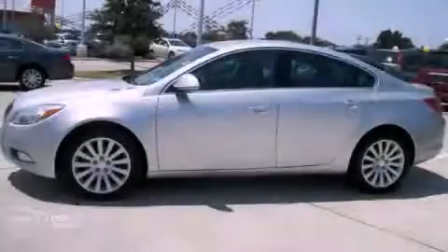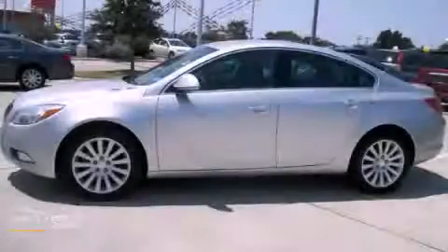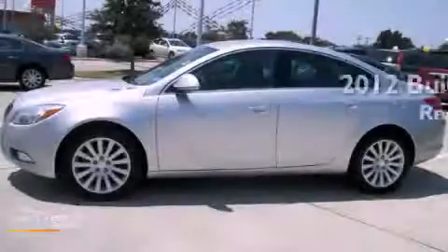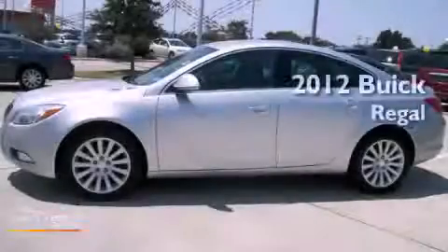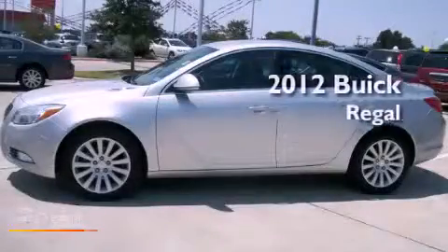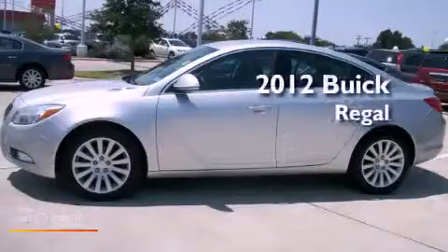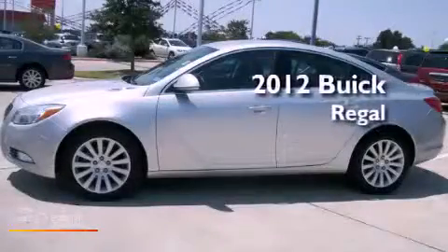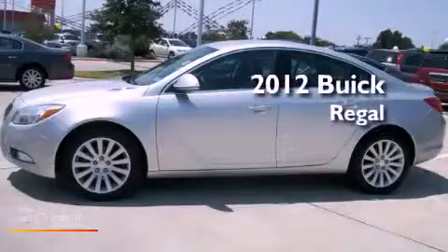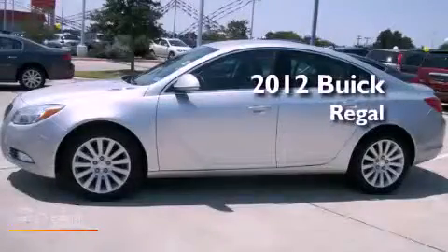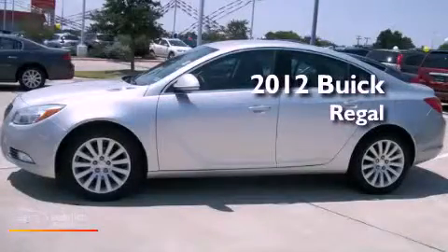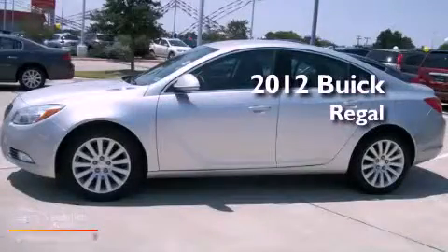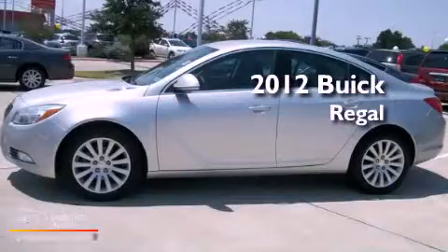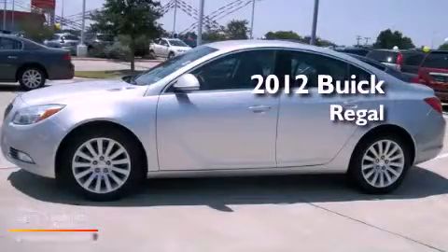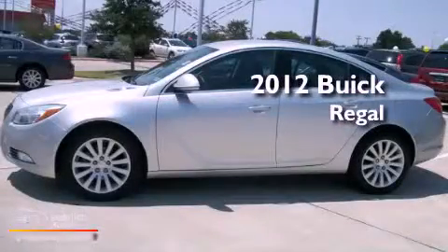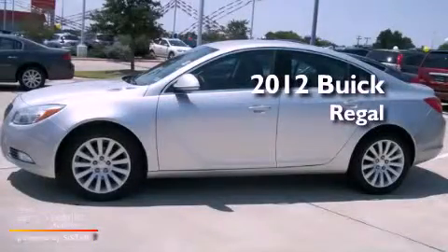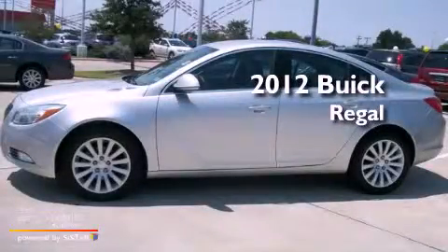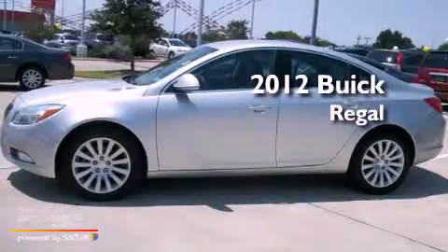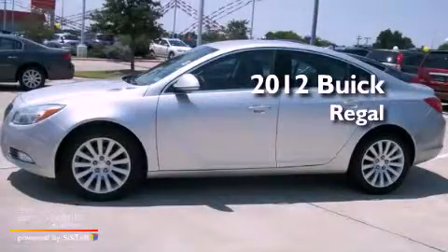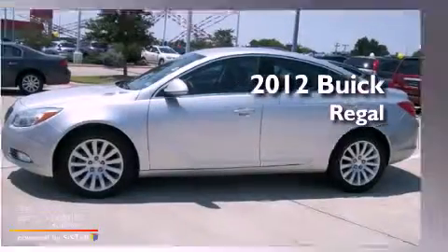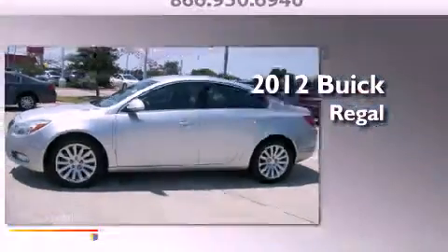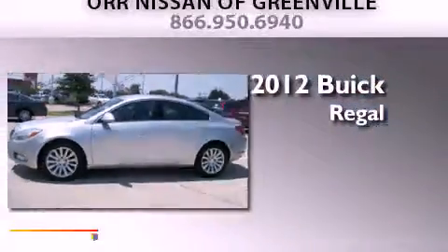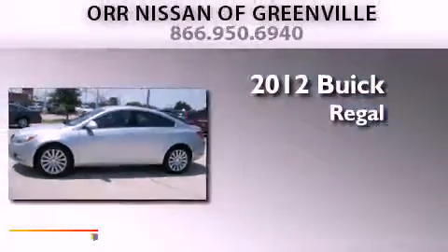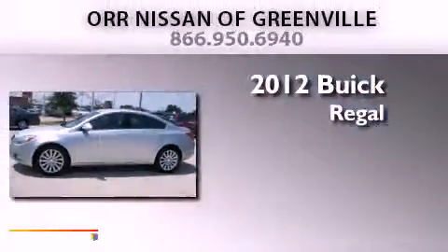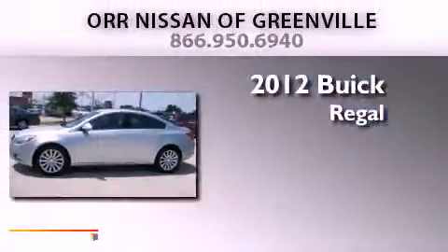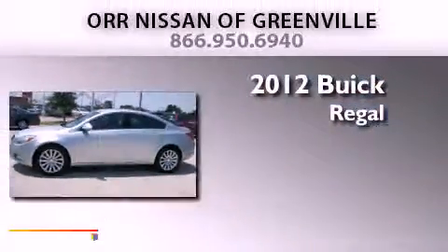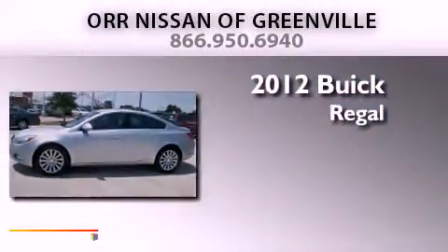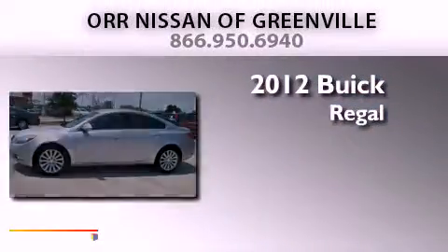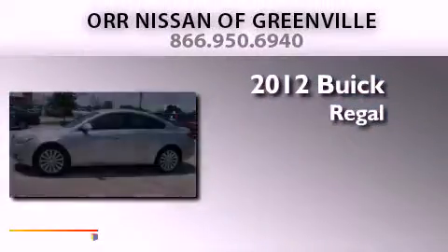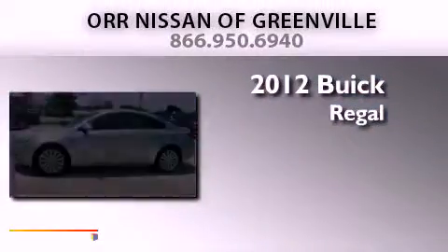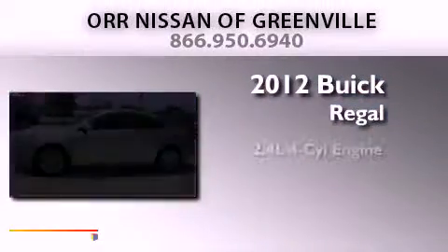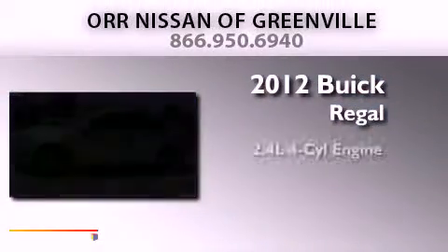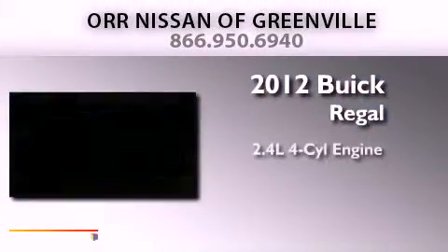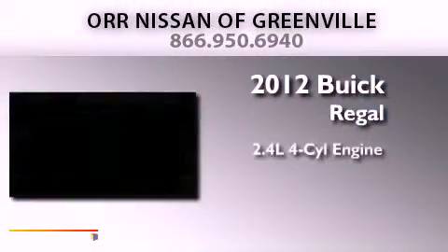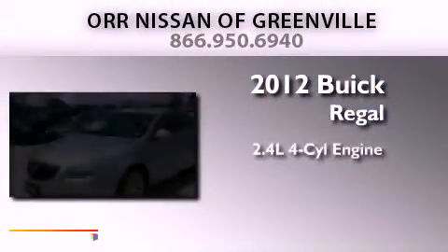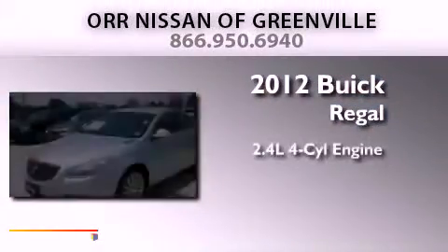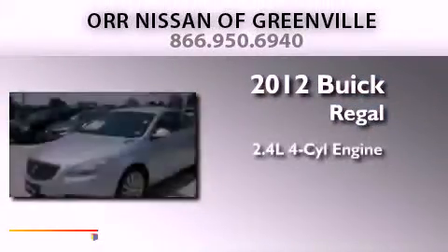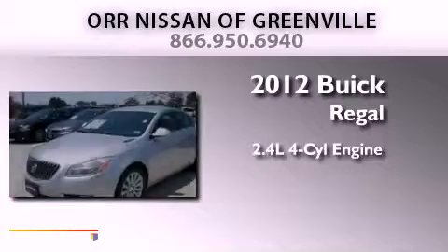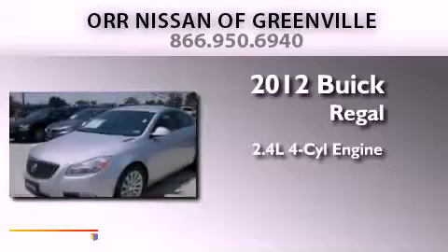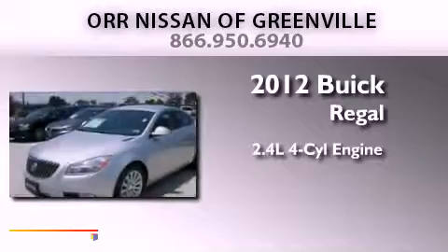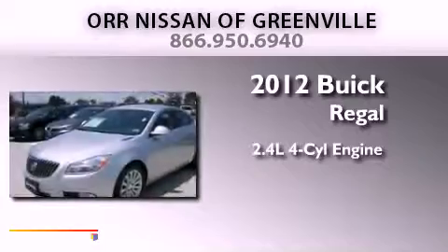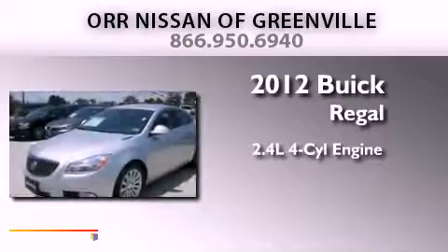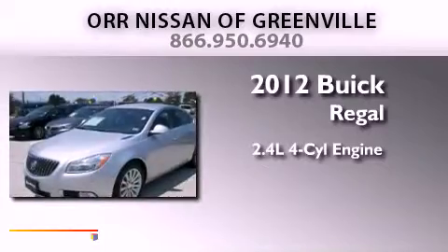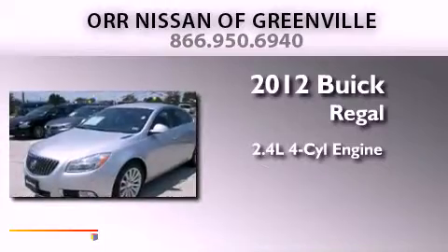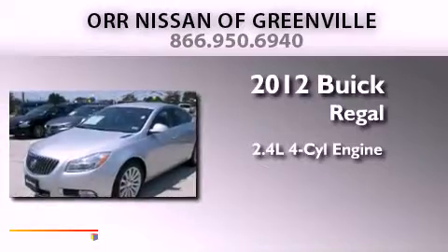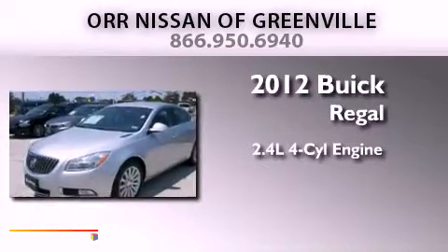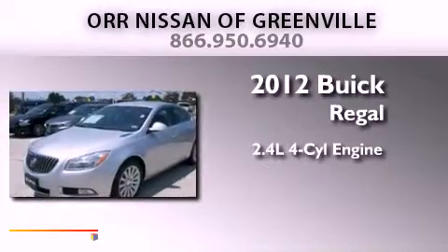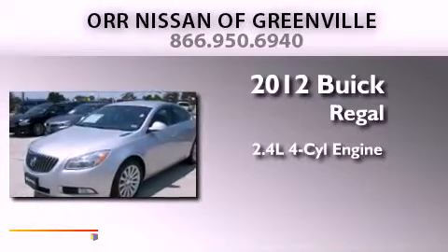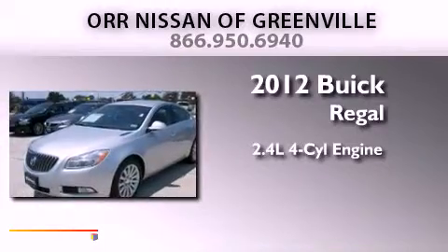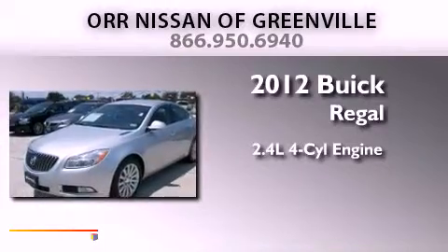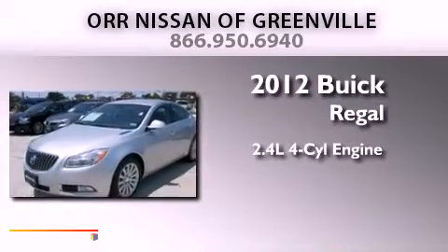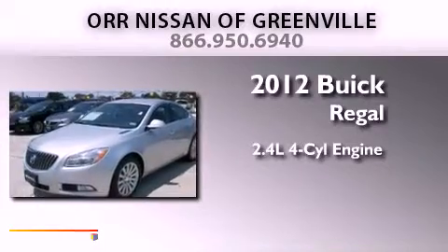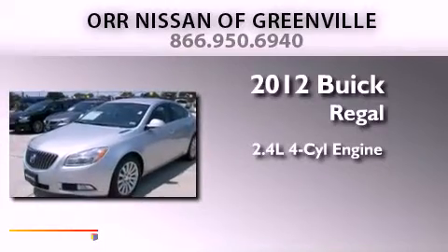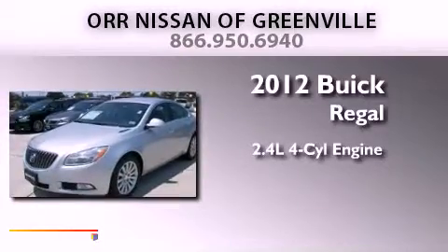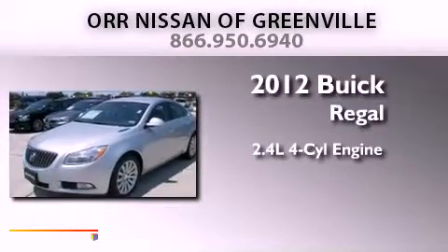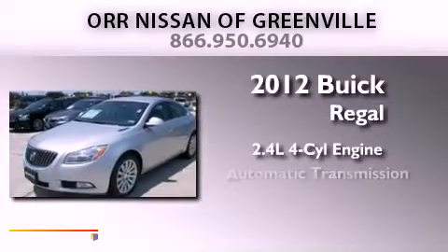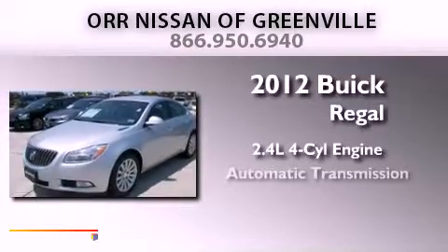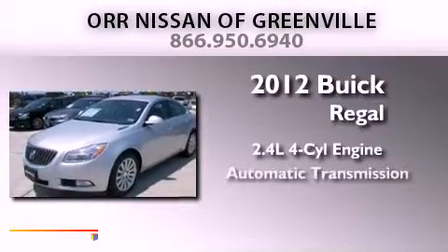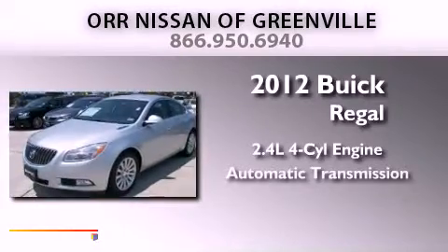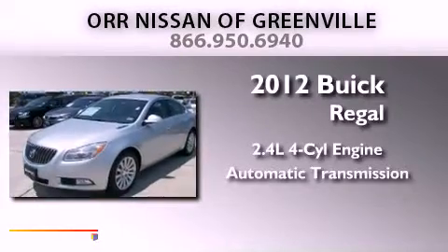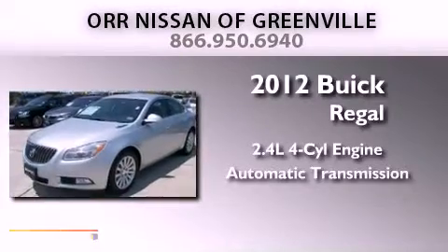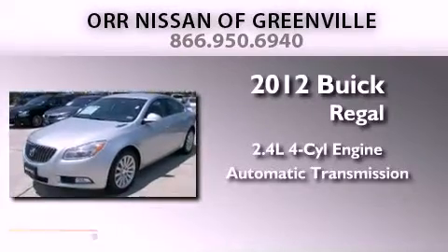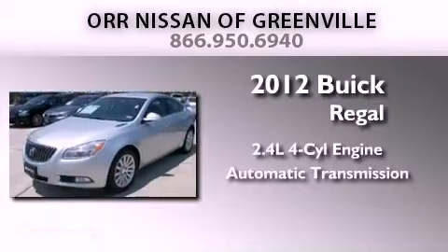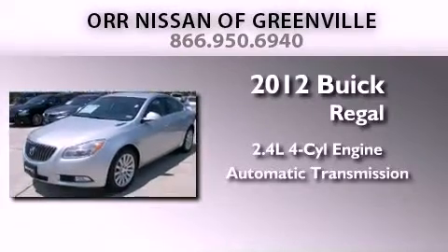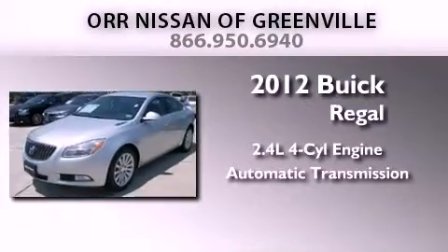This is a 2012 Buick Regal. It features a 2.4-liter four-cylinder engine and an automatic transmission.